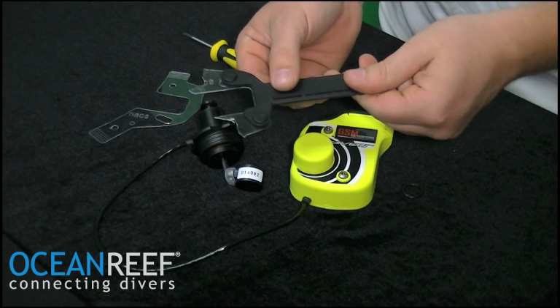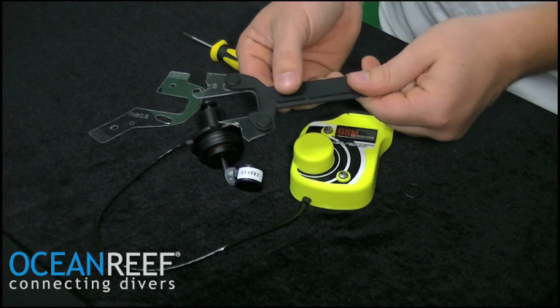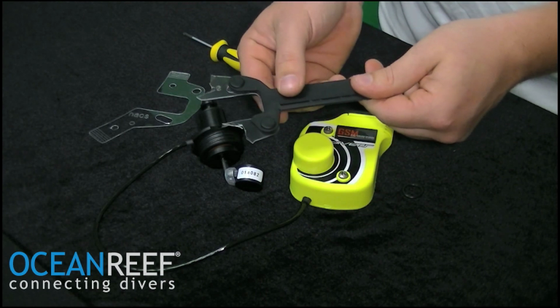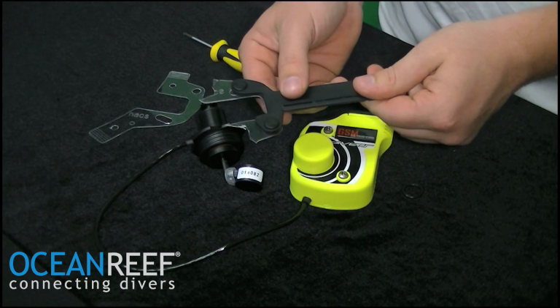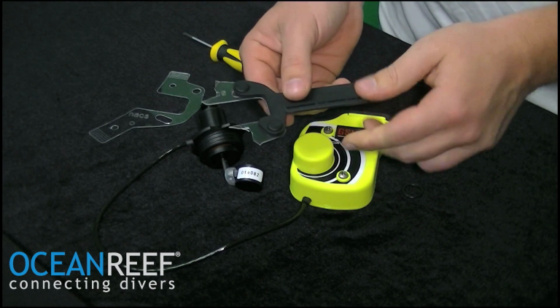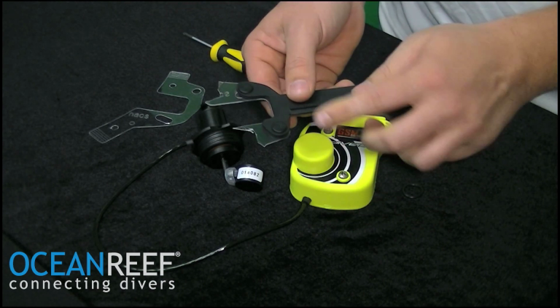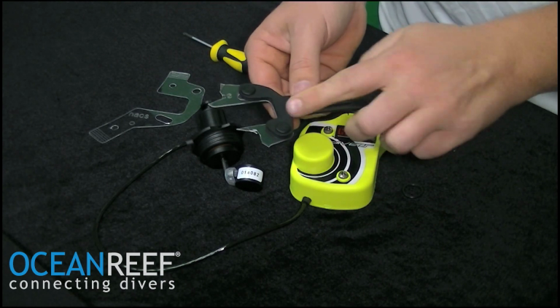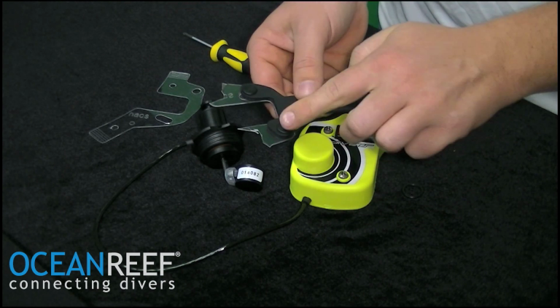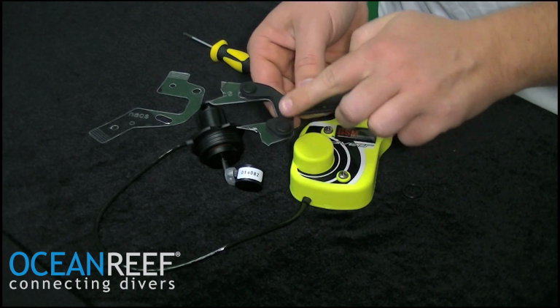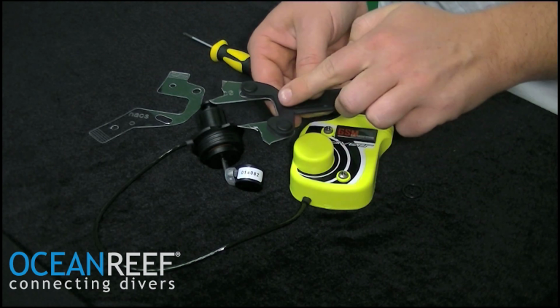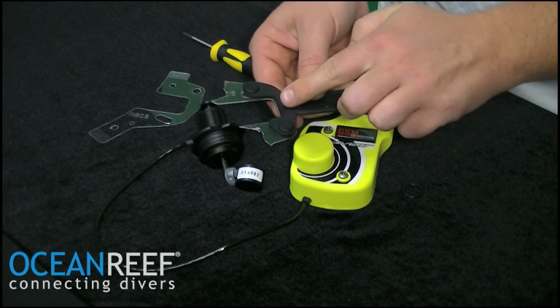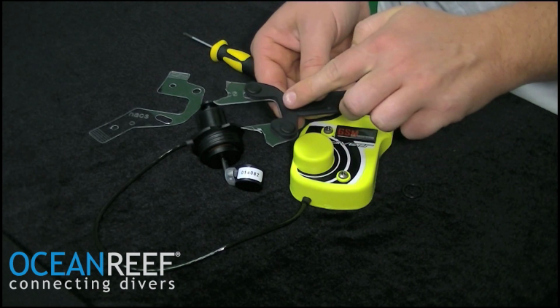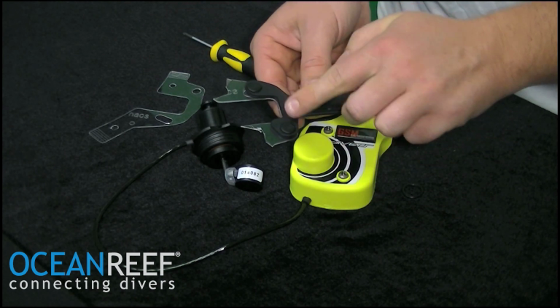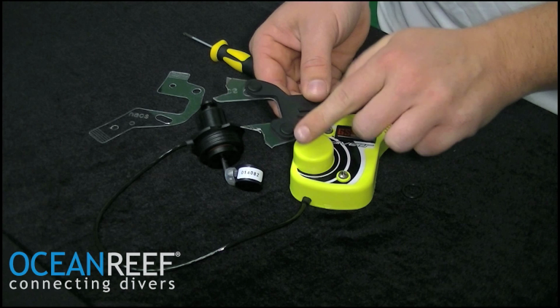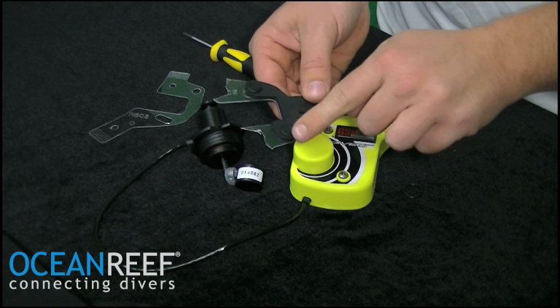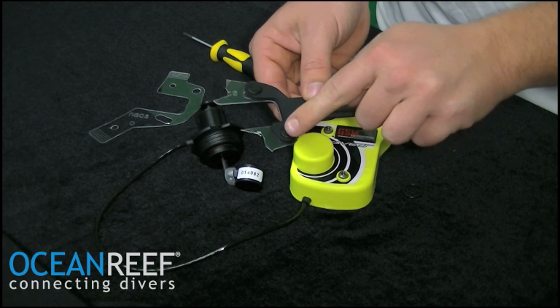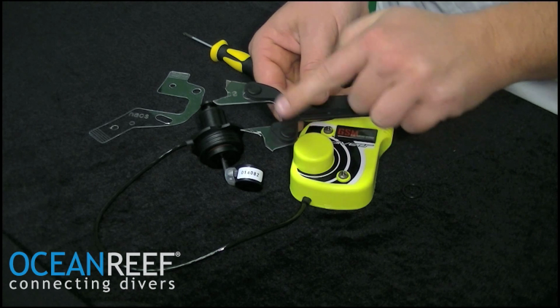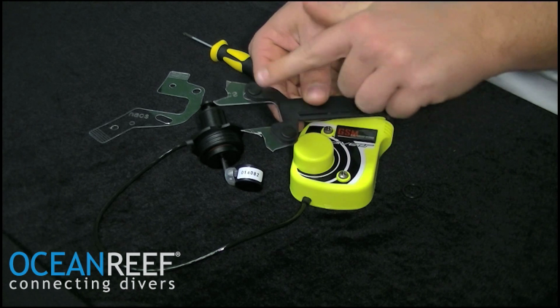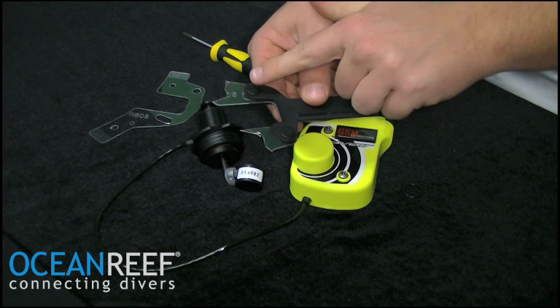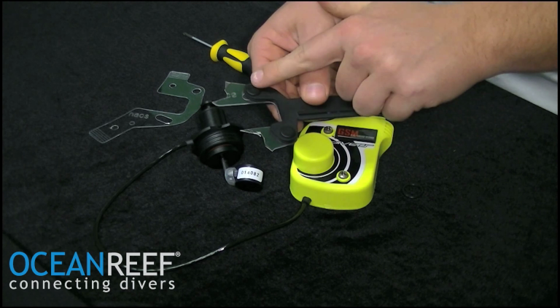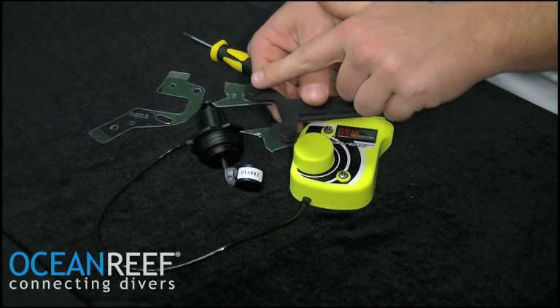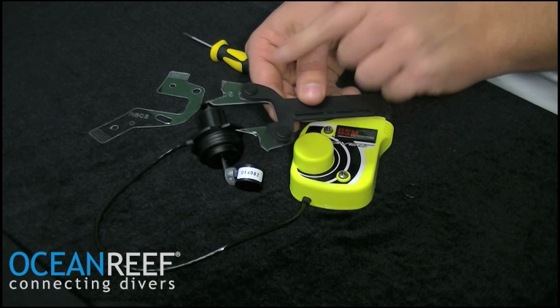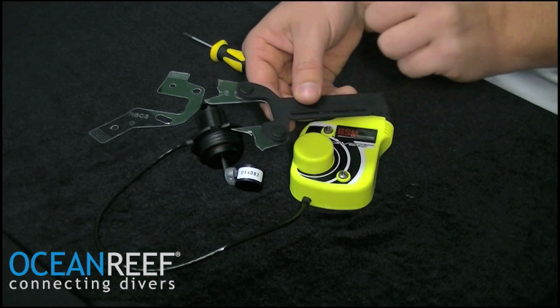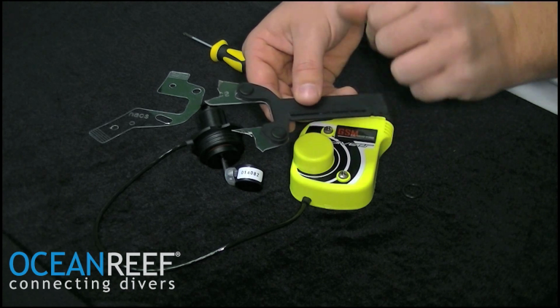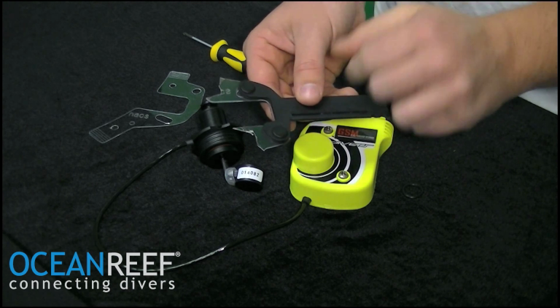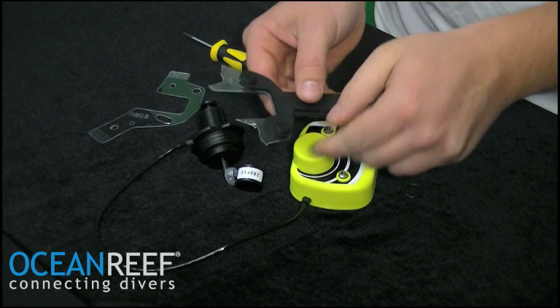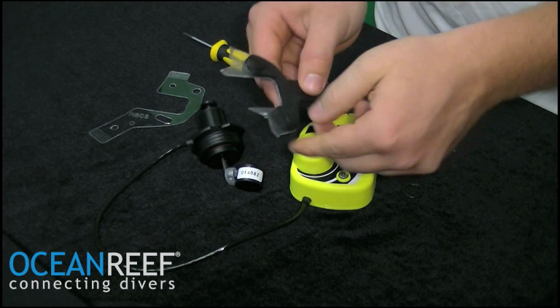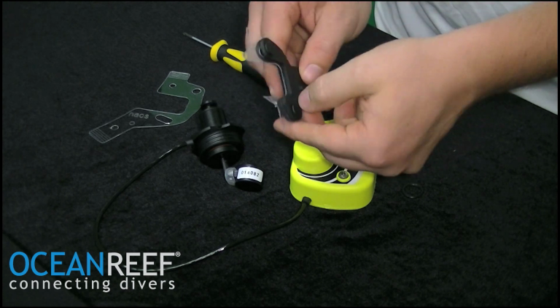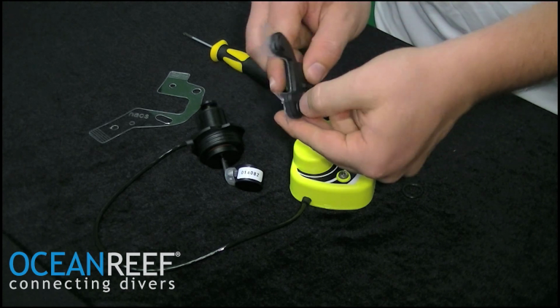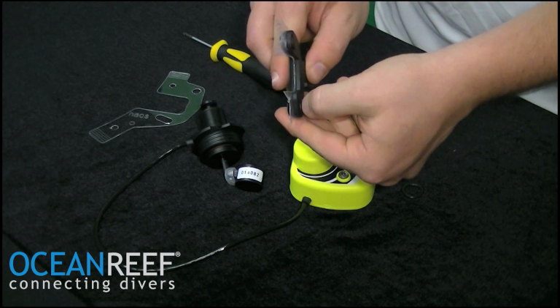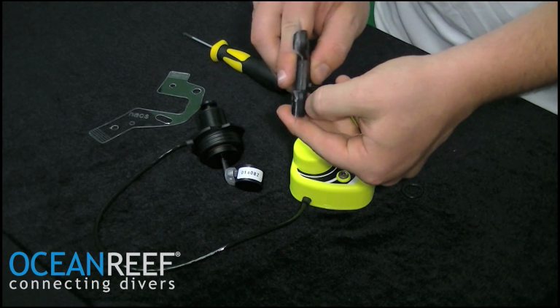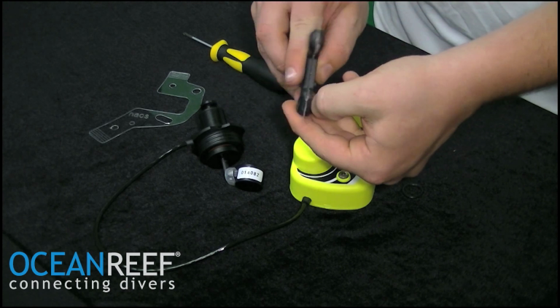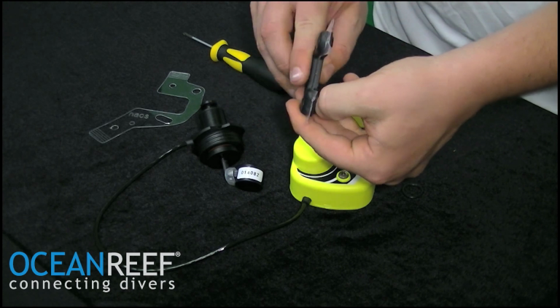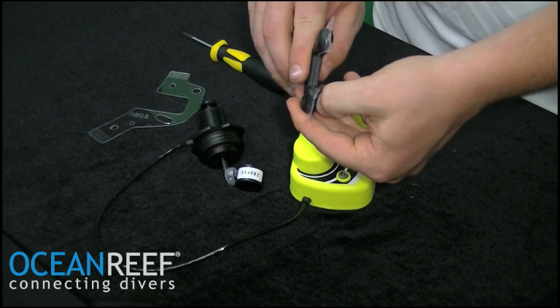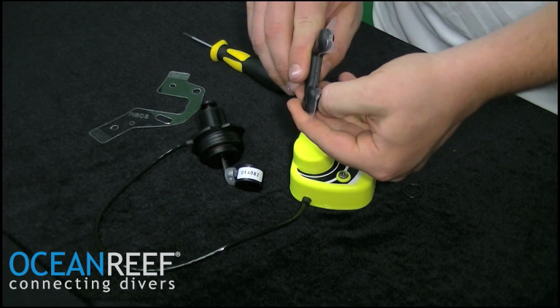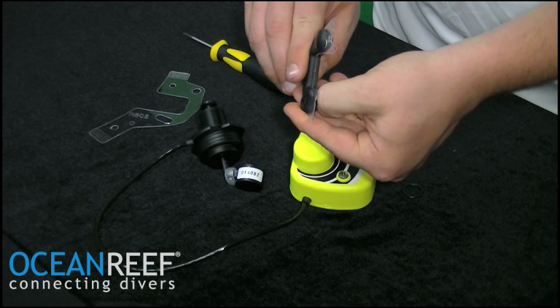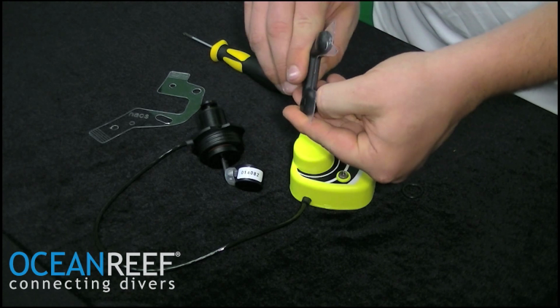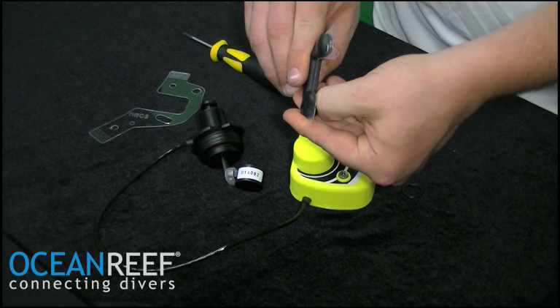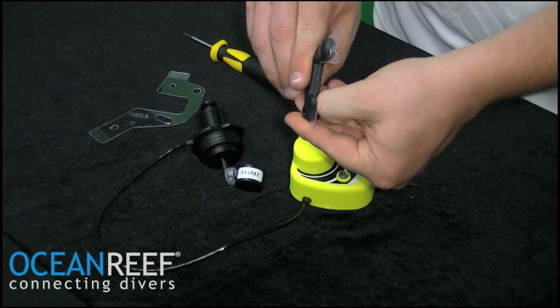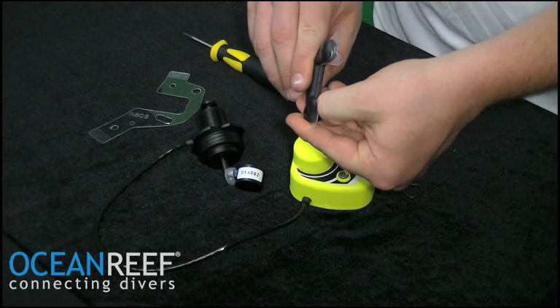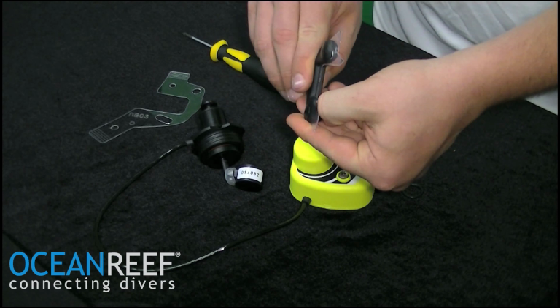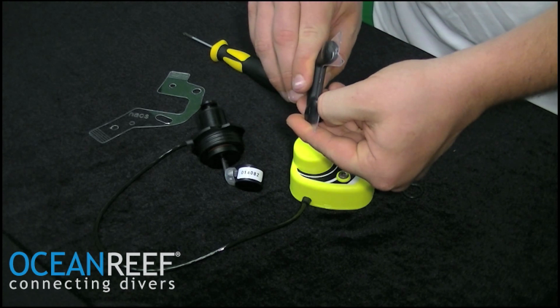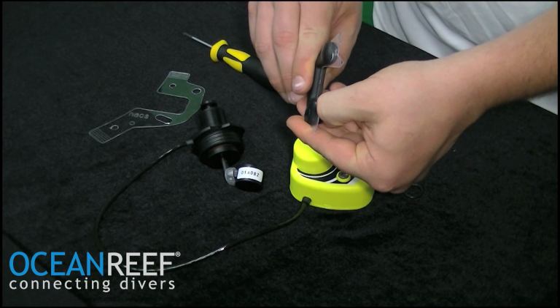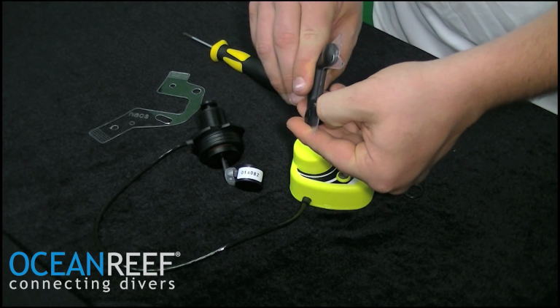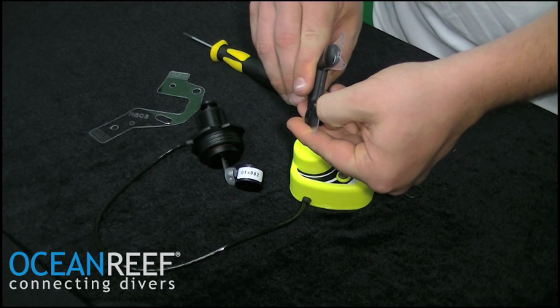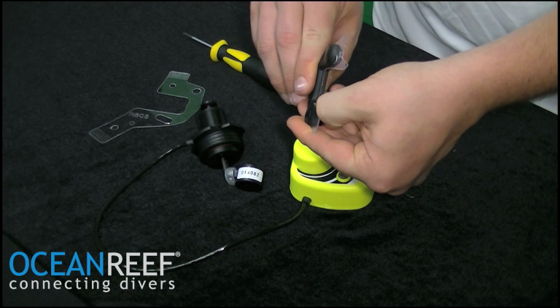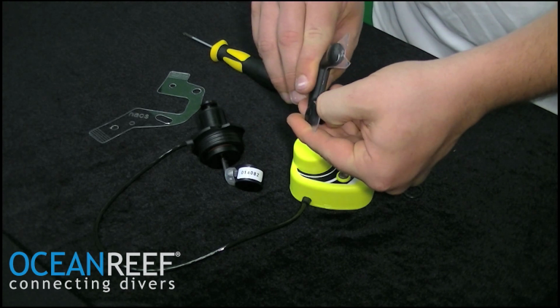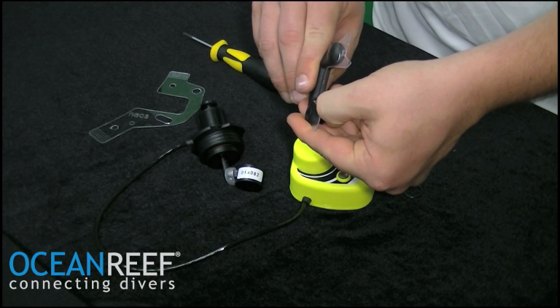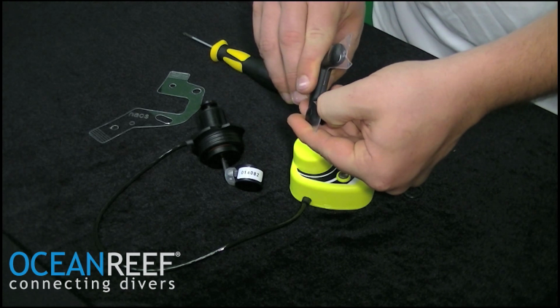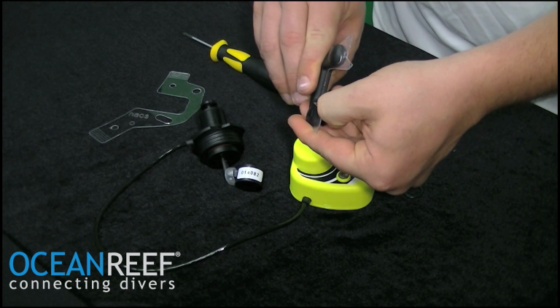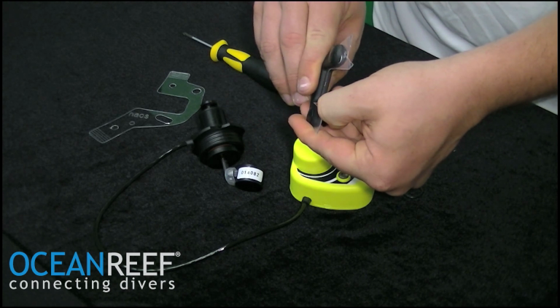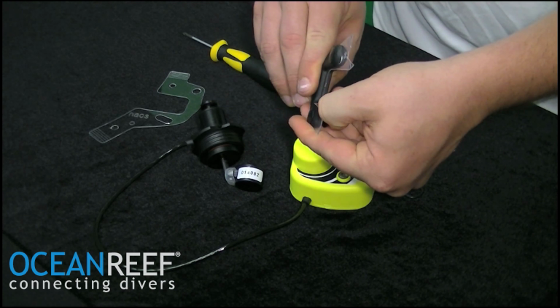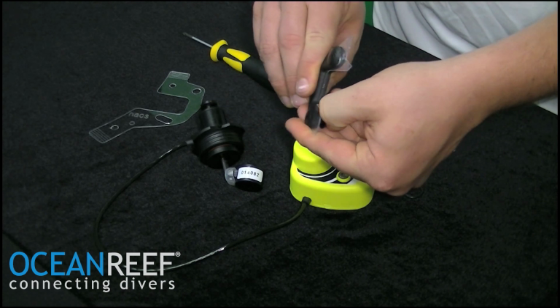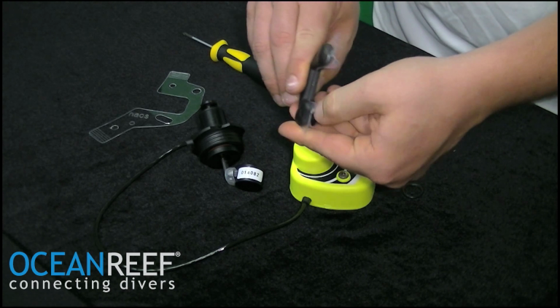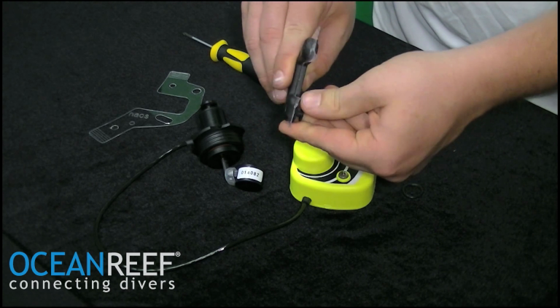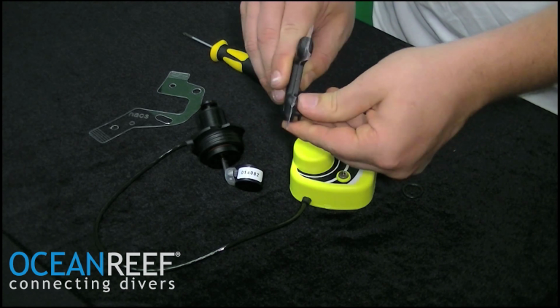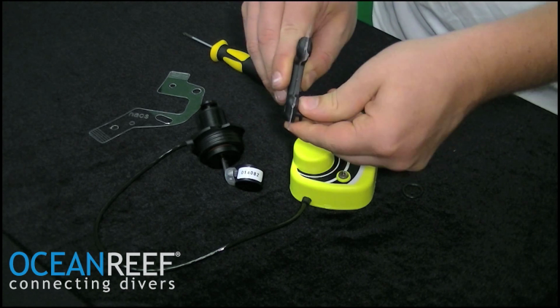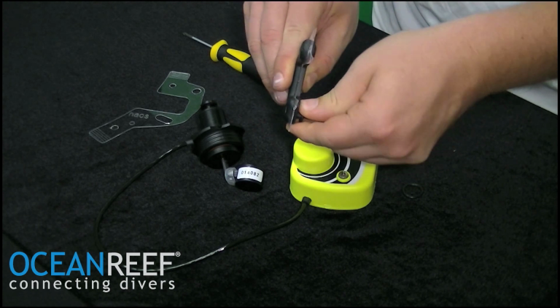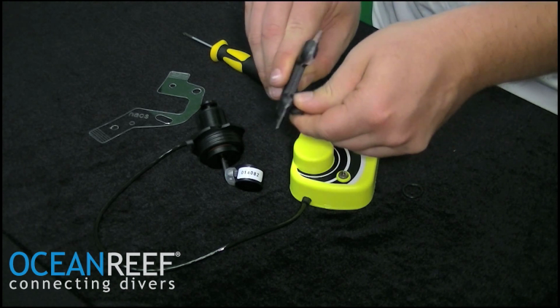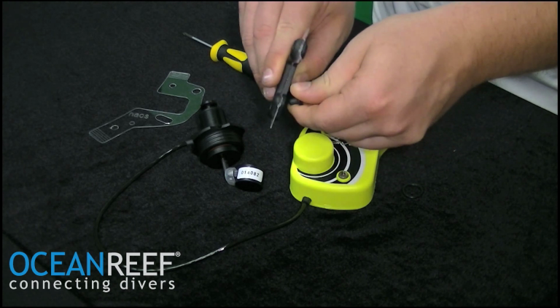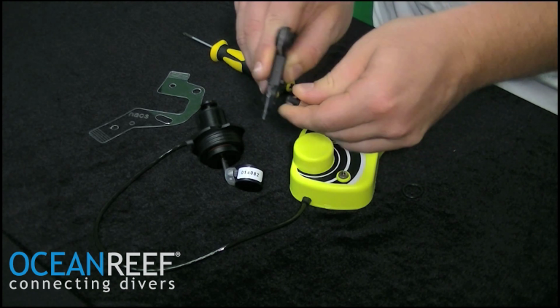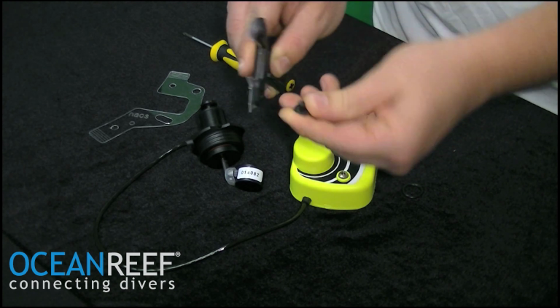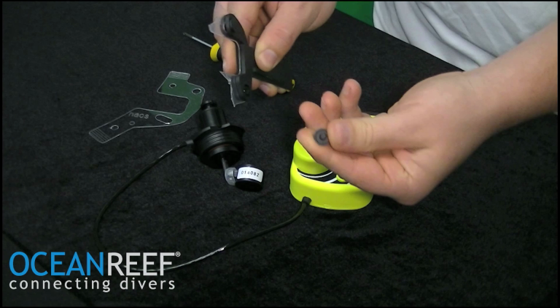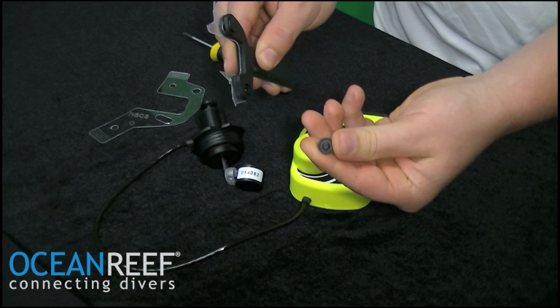Flip over to the back side and you have two MEL buttons. Remove these with either a fingernail or a small flat screwdriver.